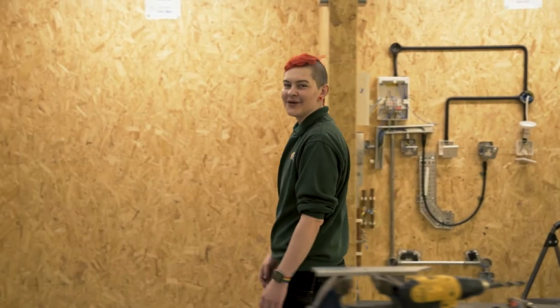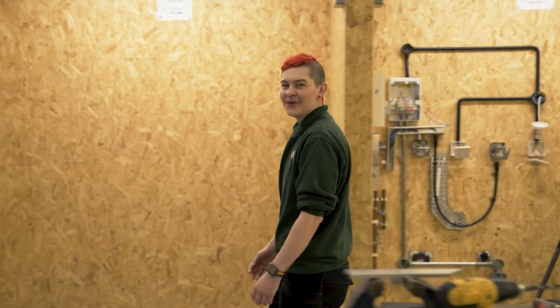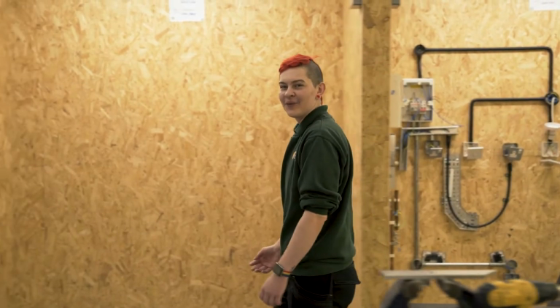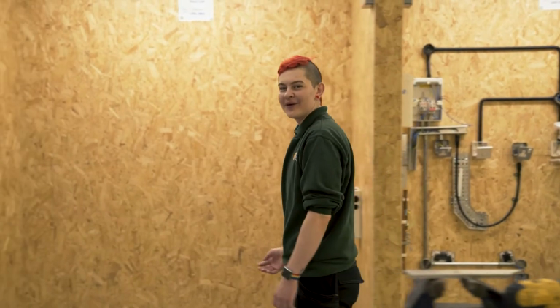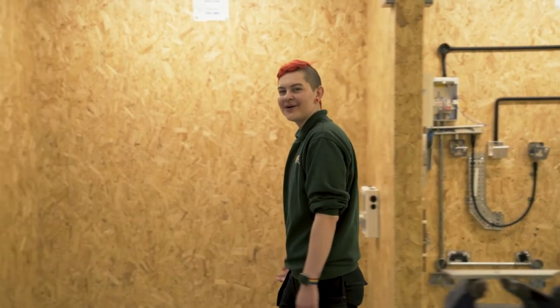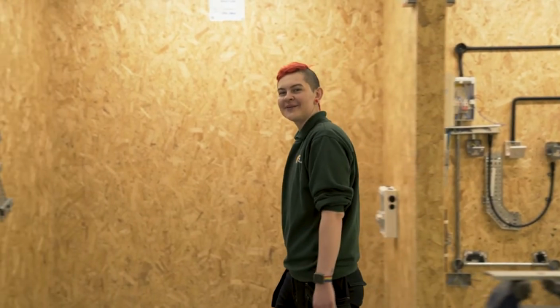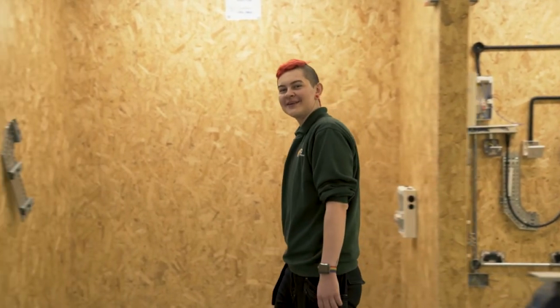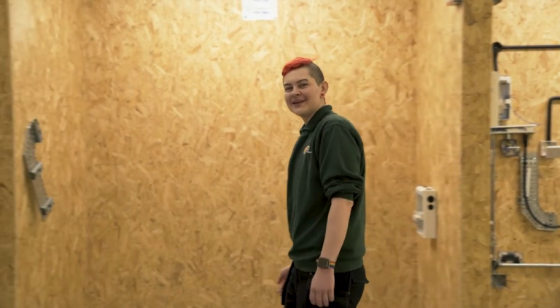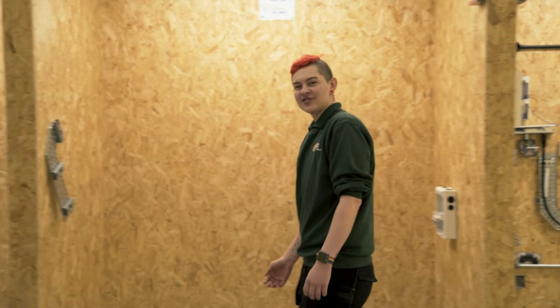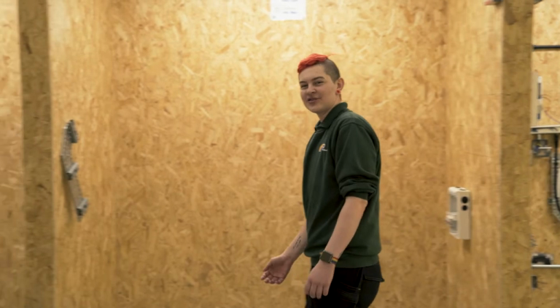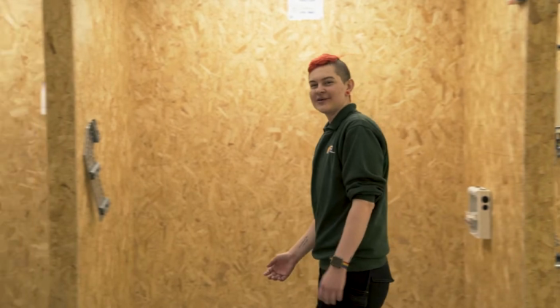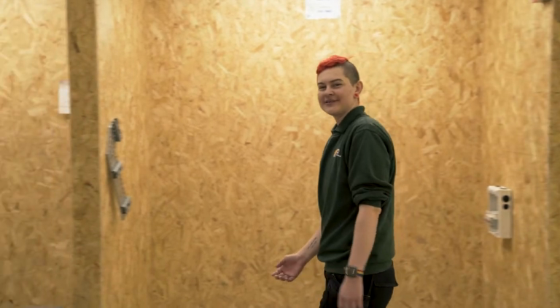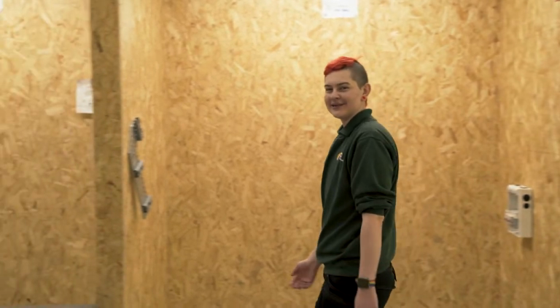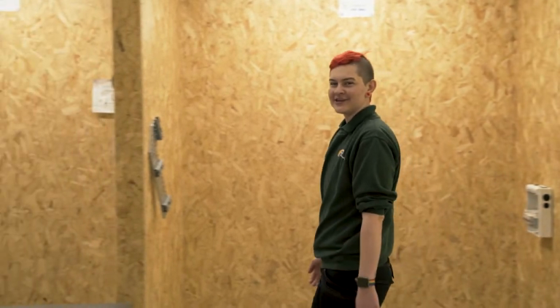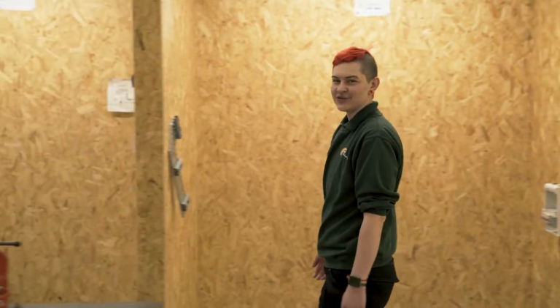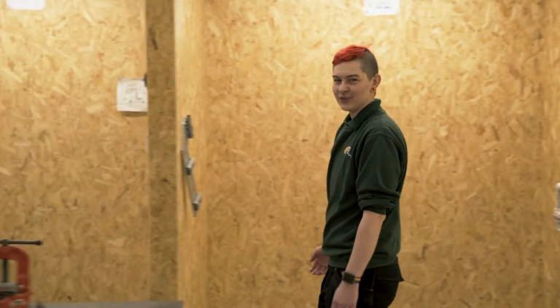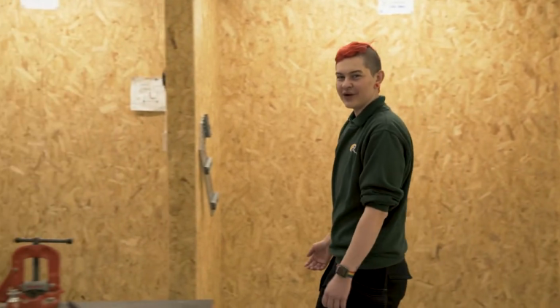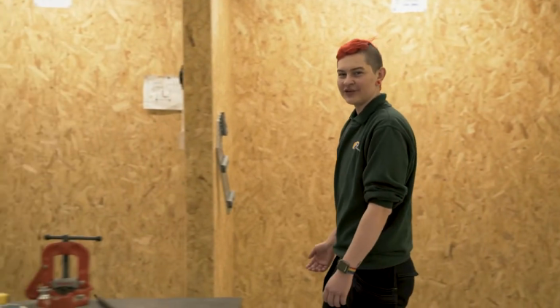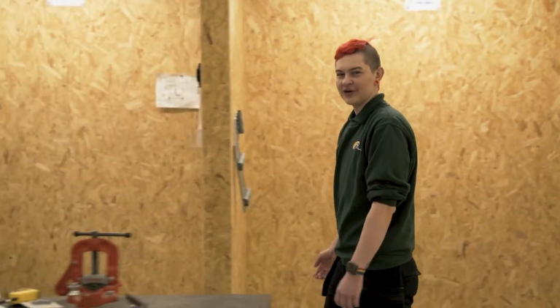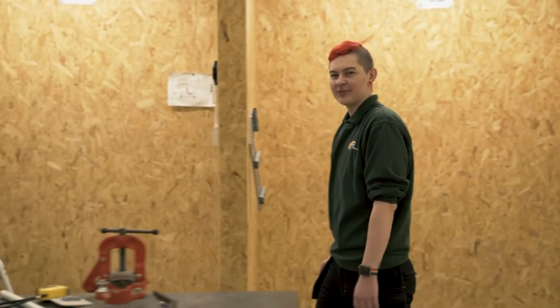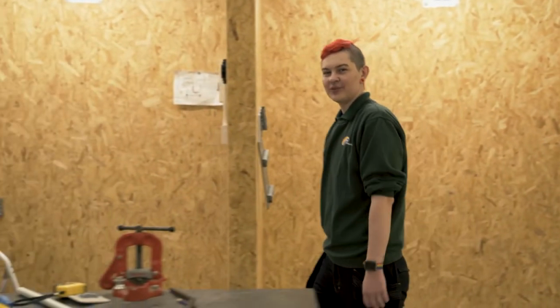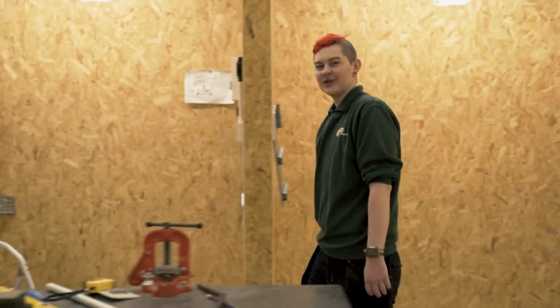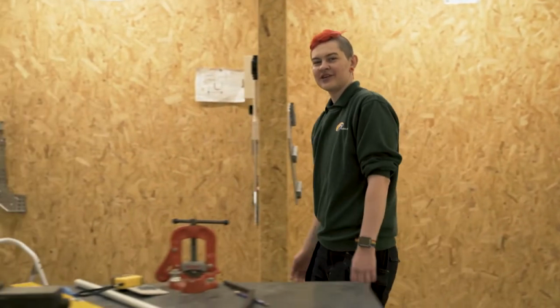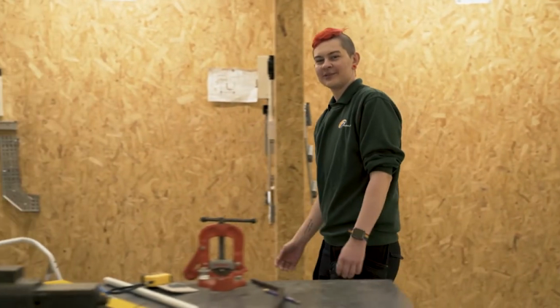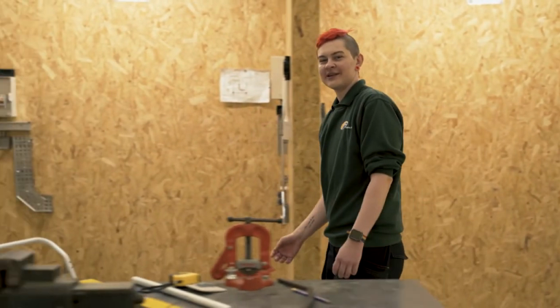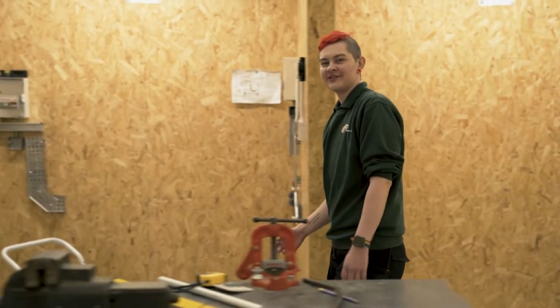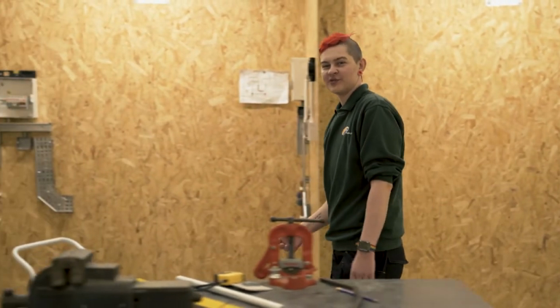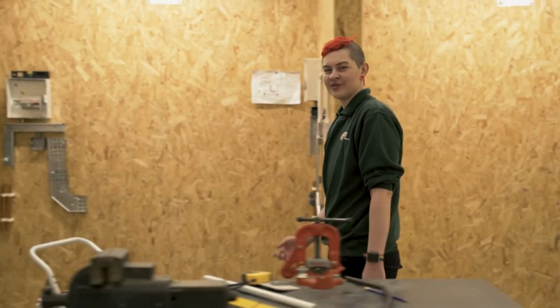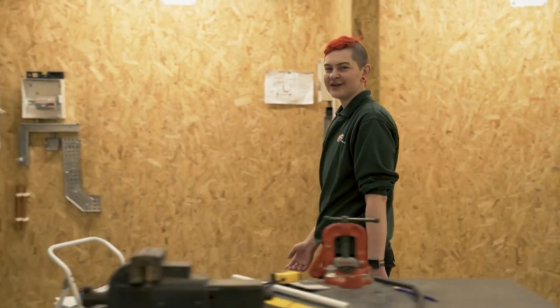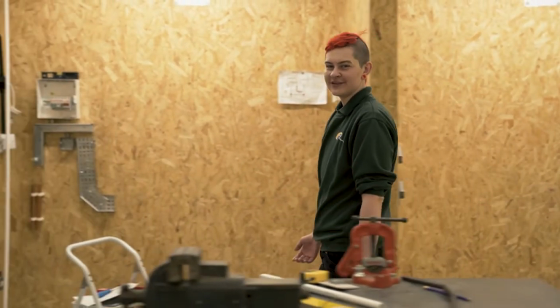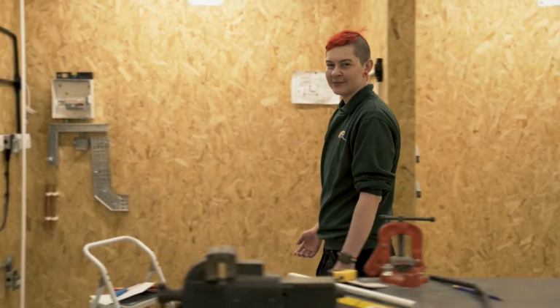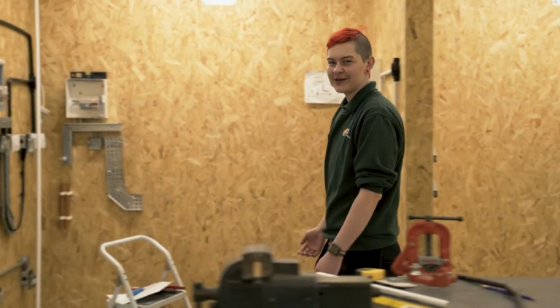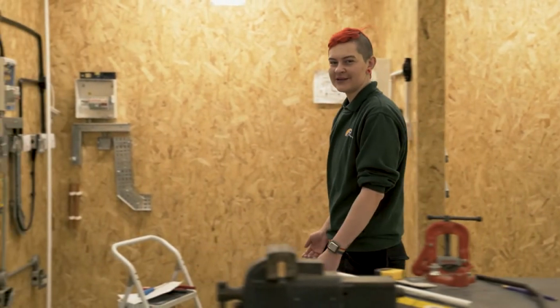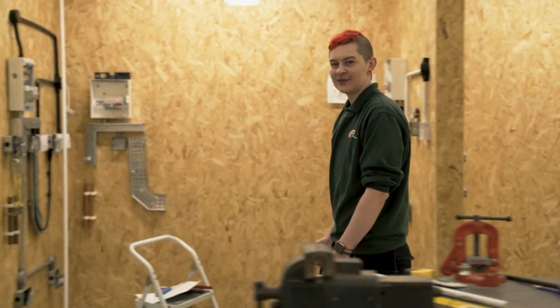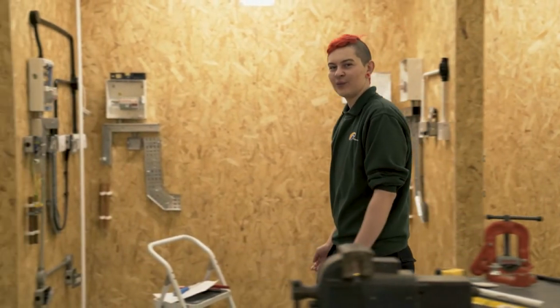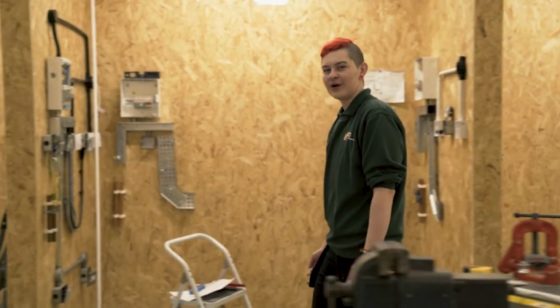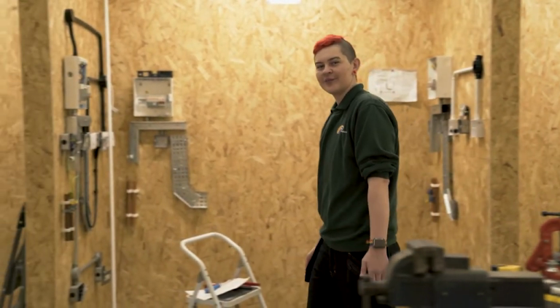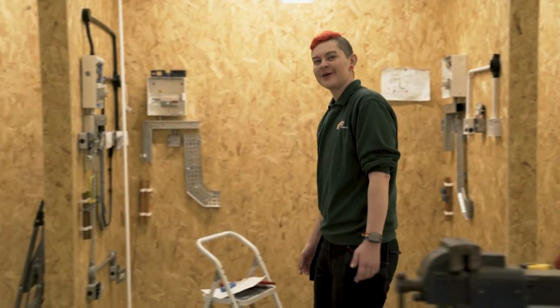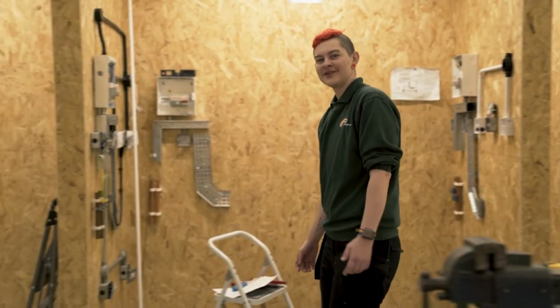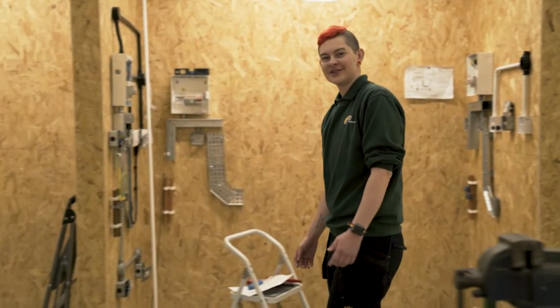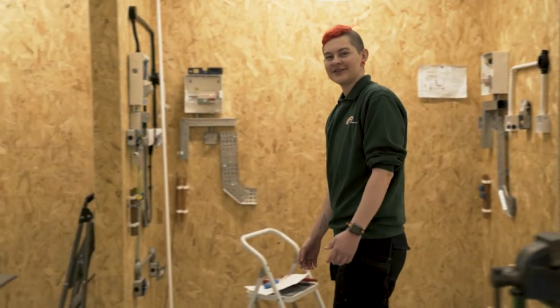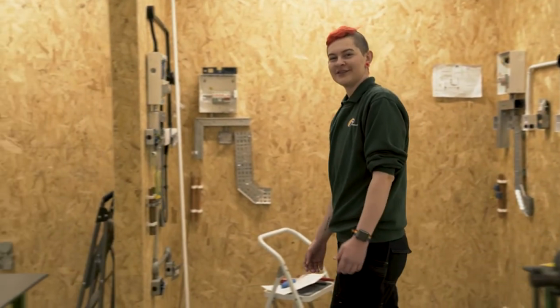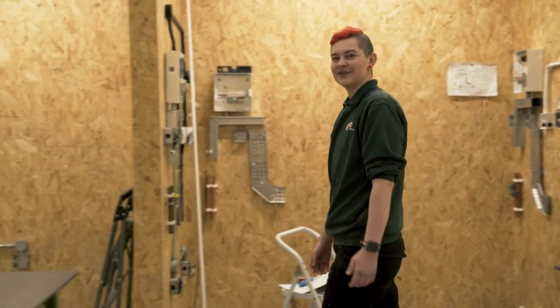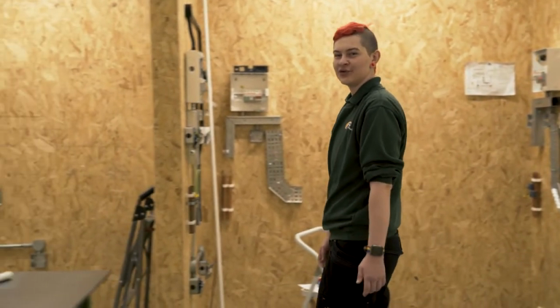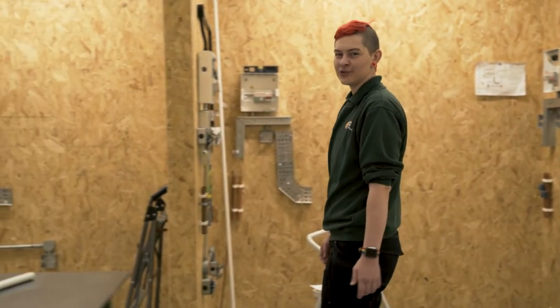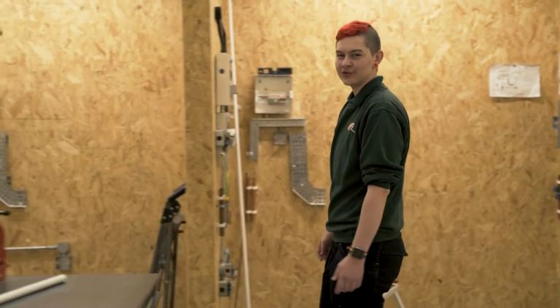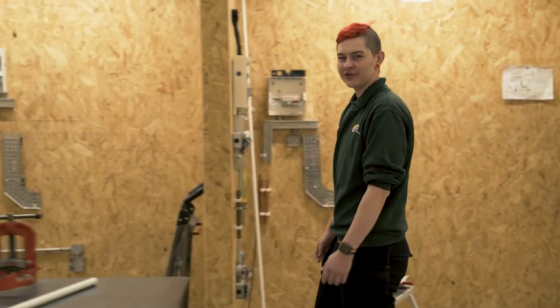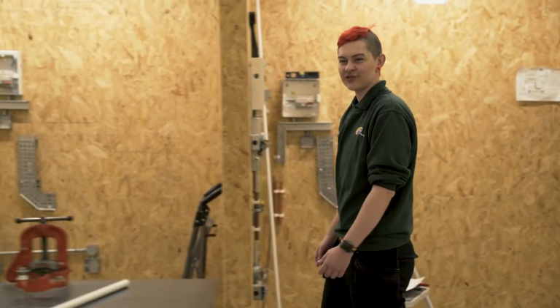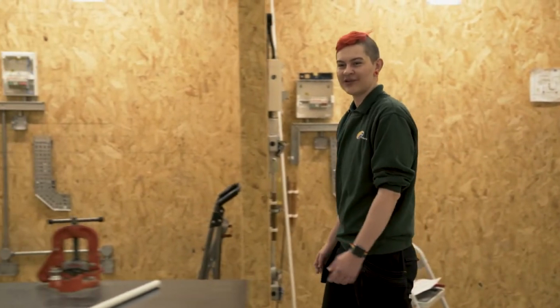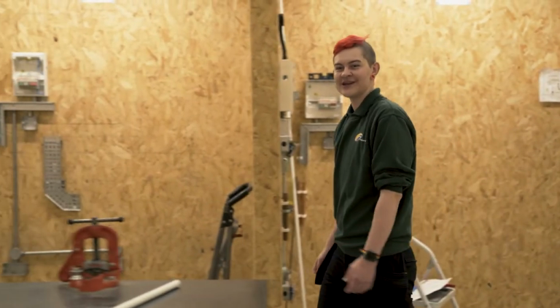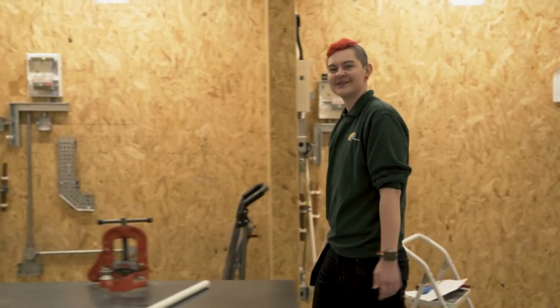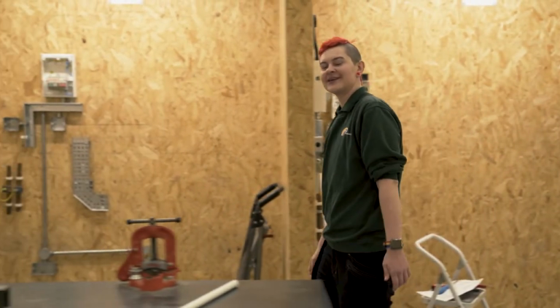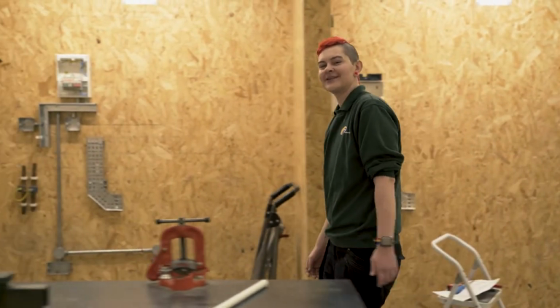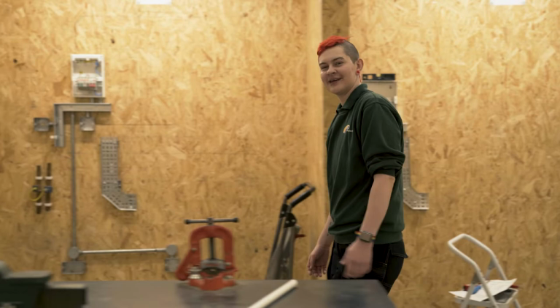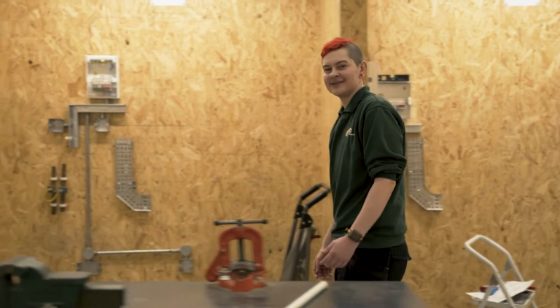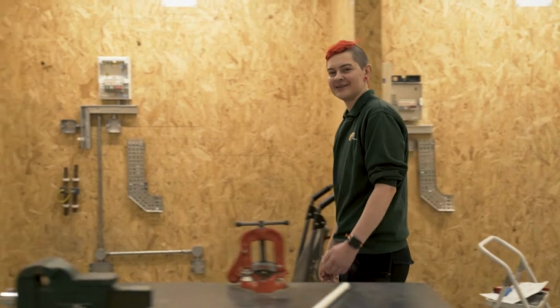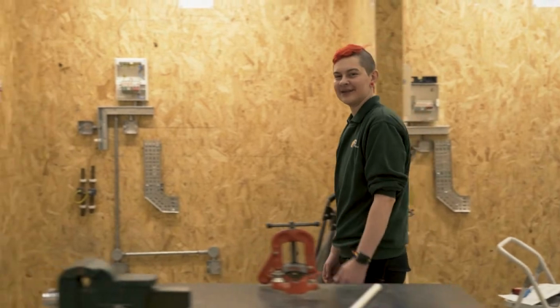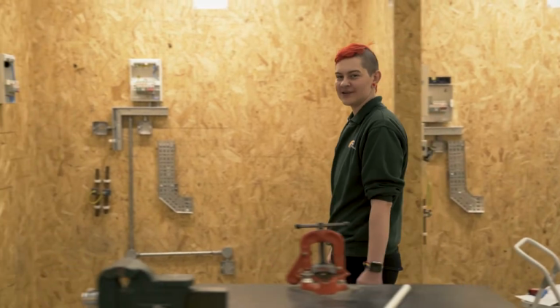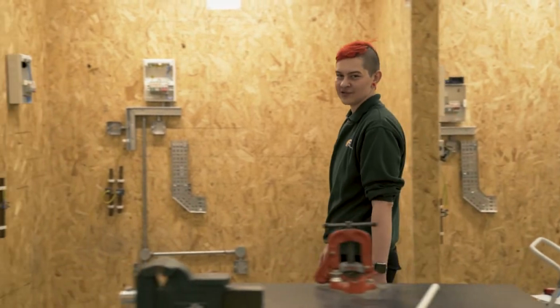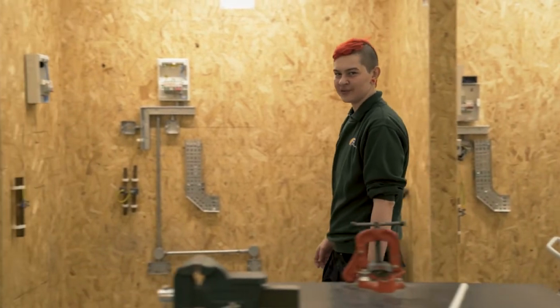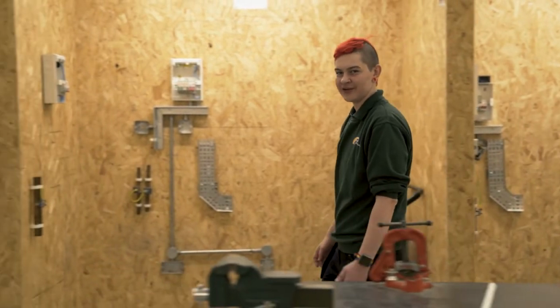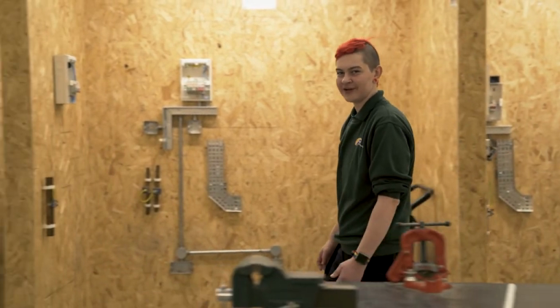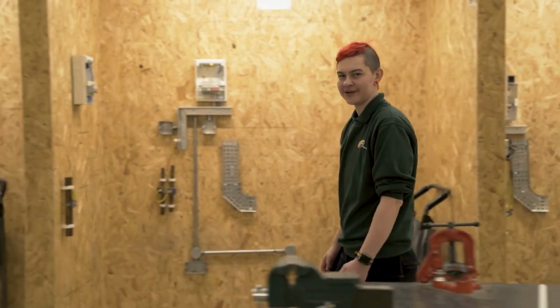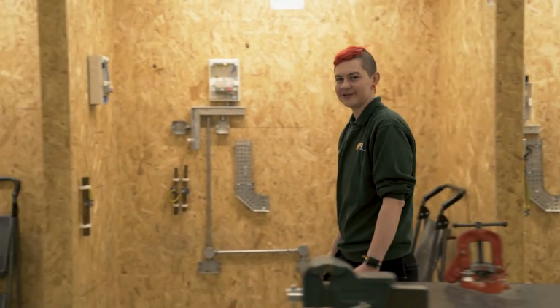We're now in the electrical installation workshop, which has plenty of practice bays, workbenches, and tools for creating and testing electrical circuits.